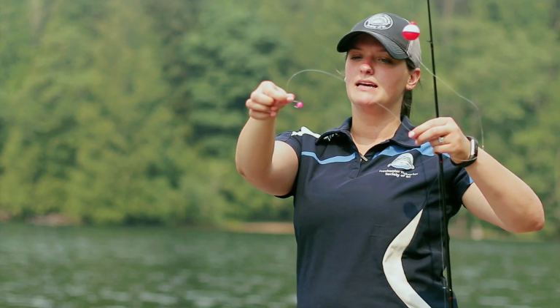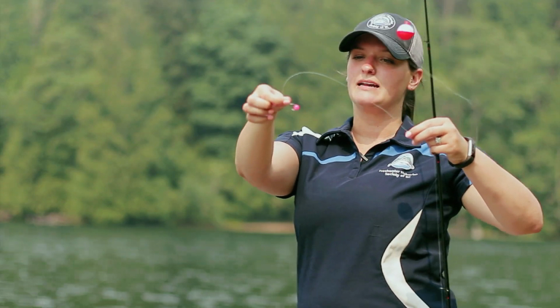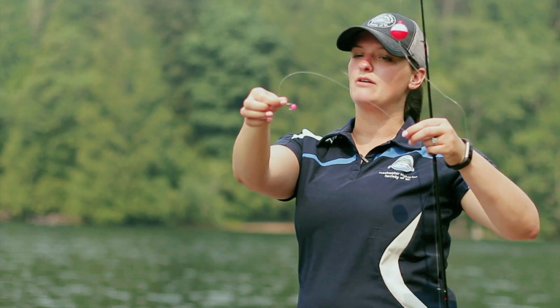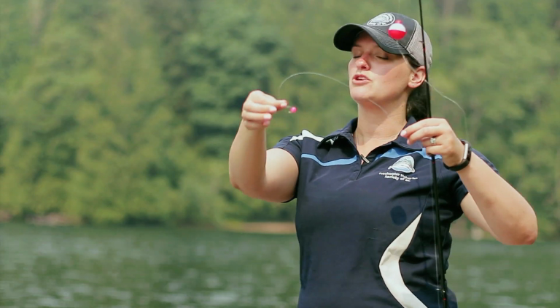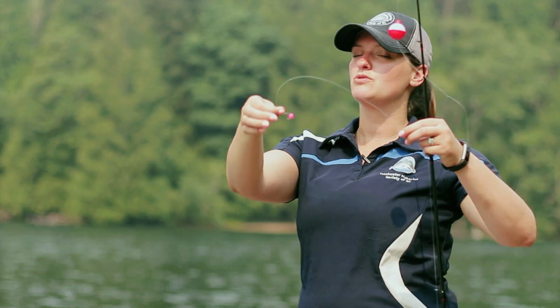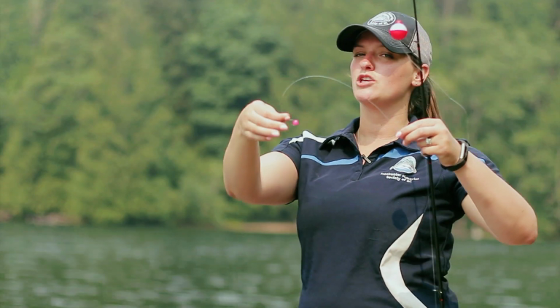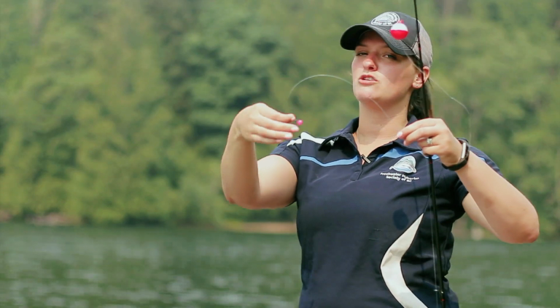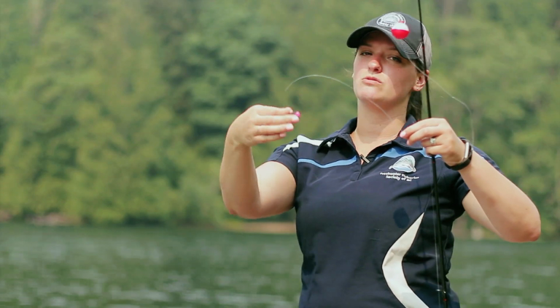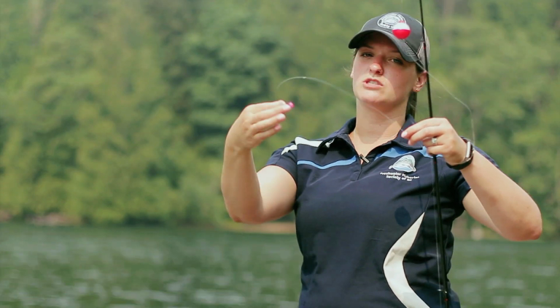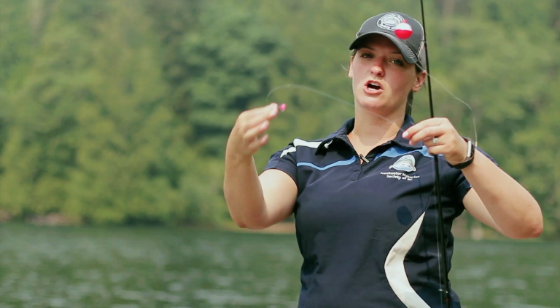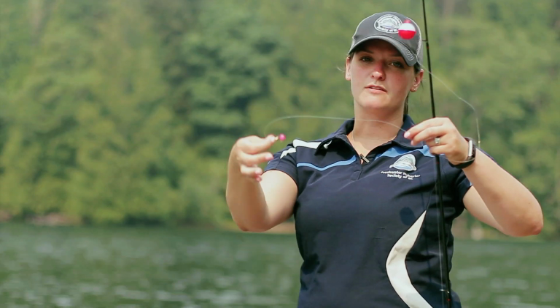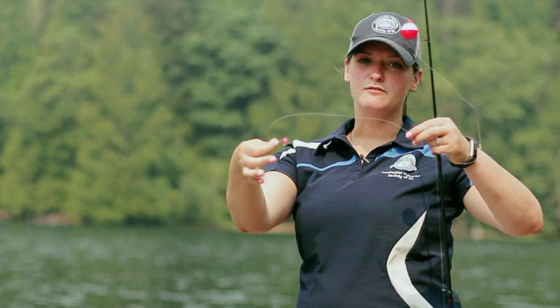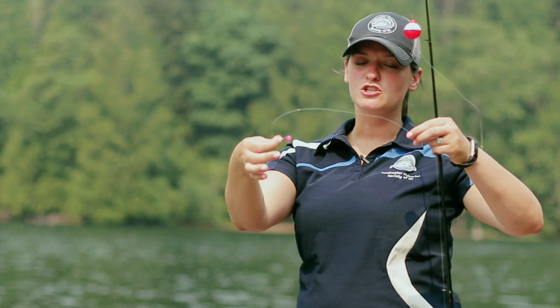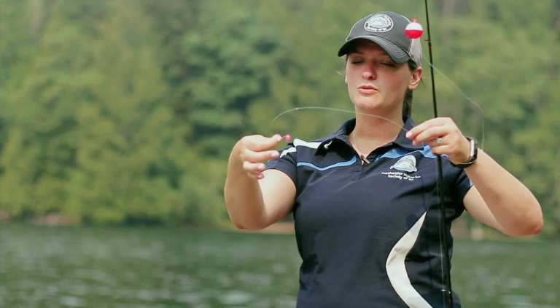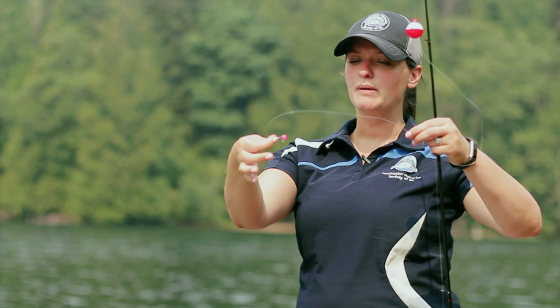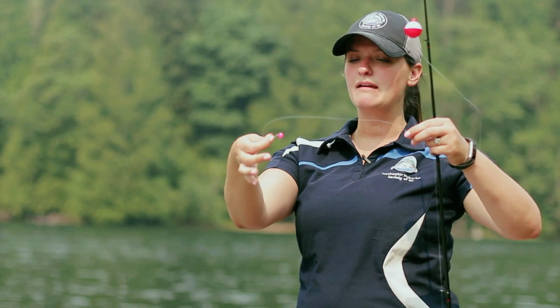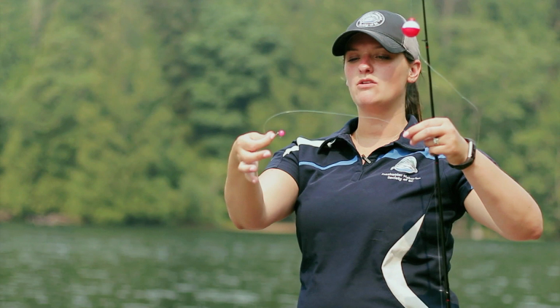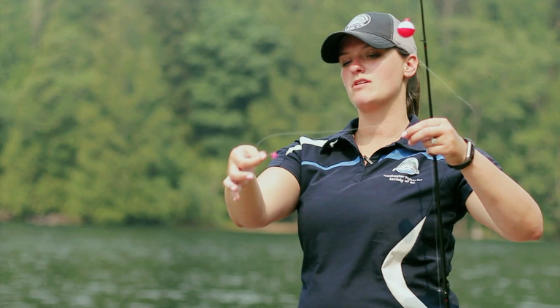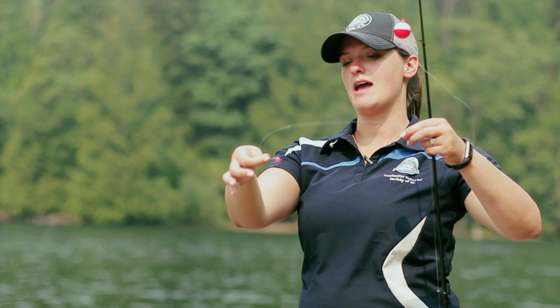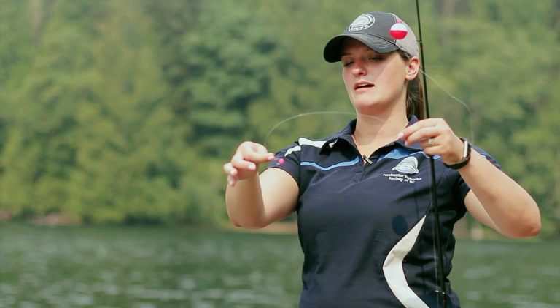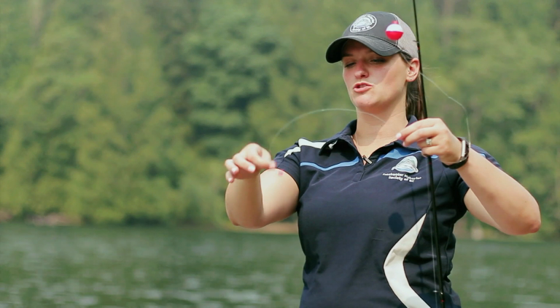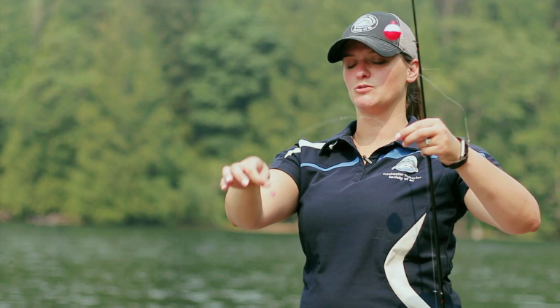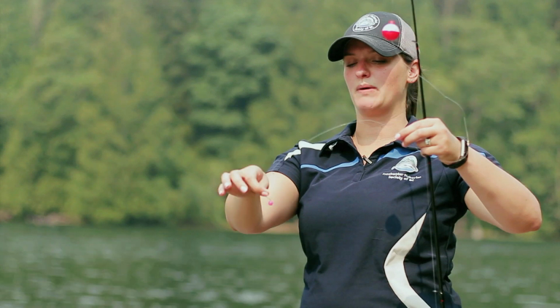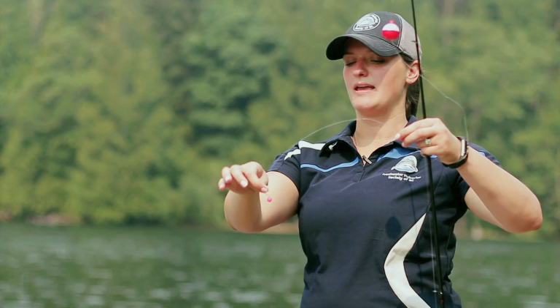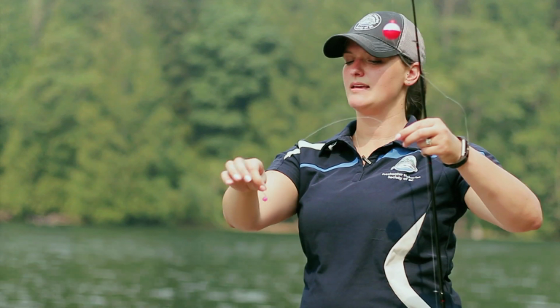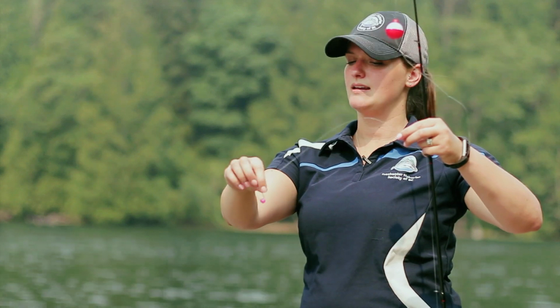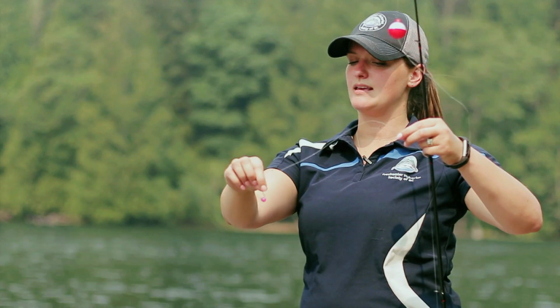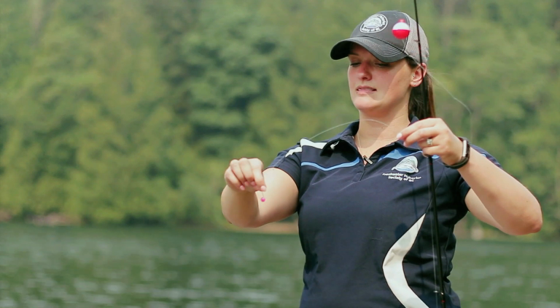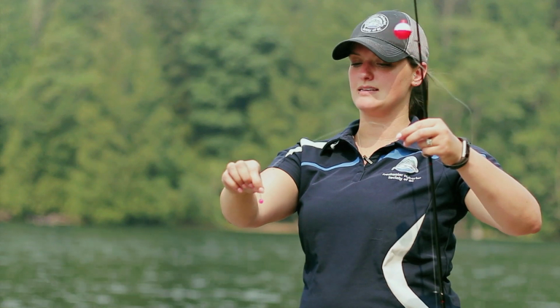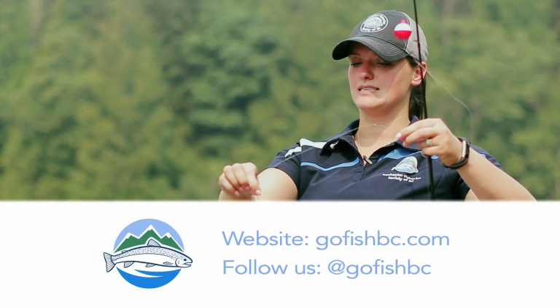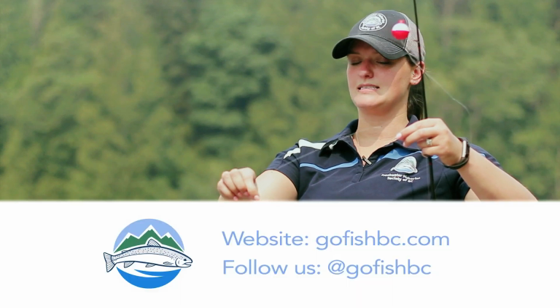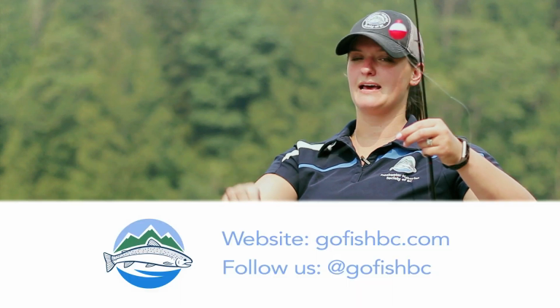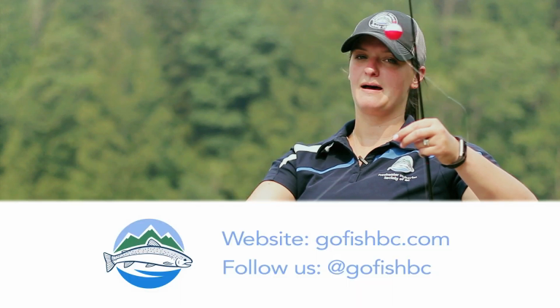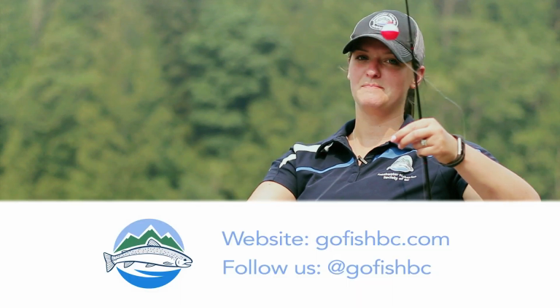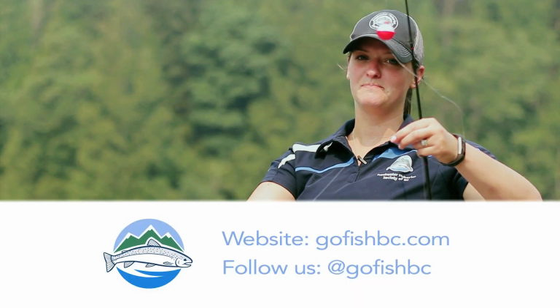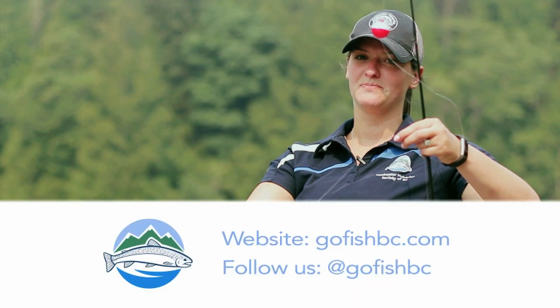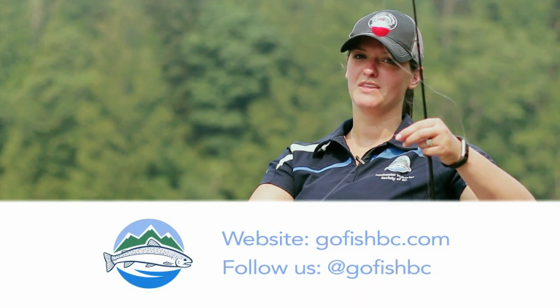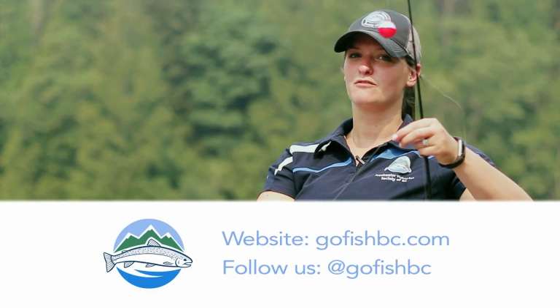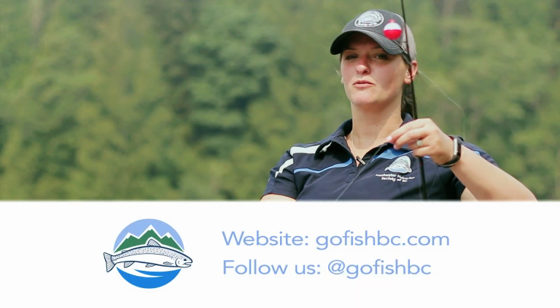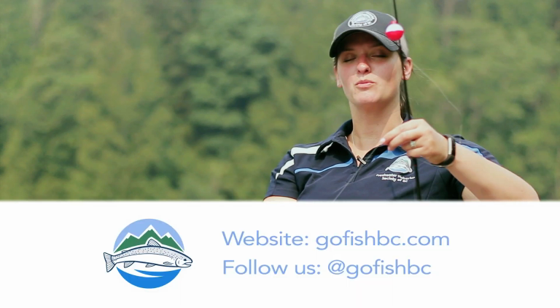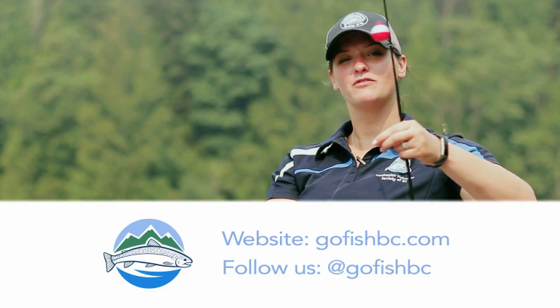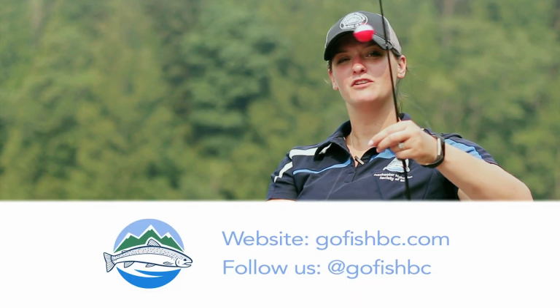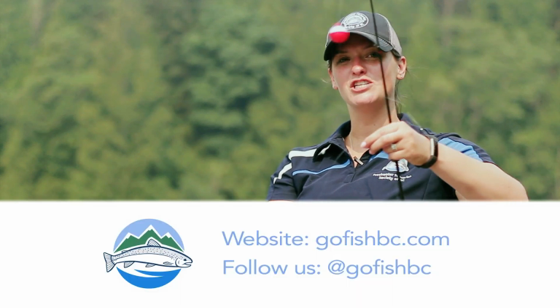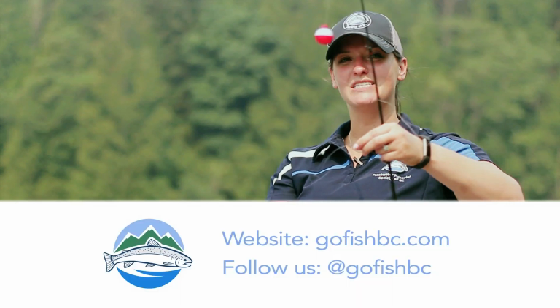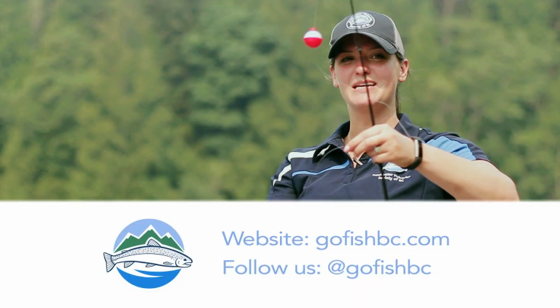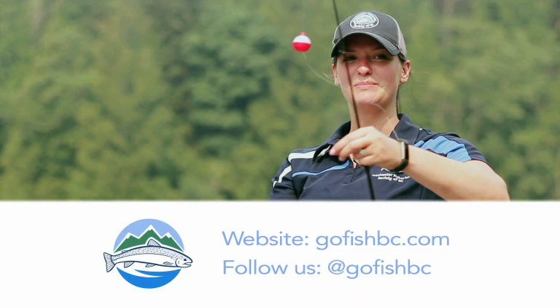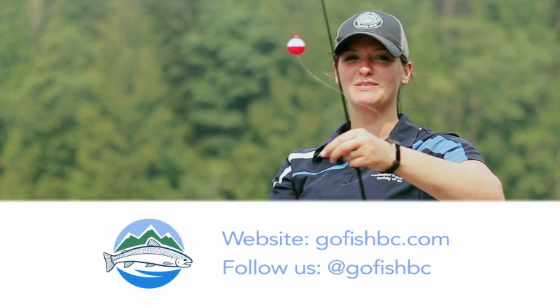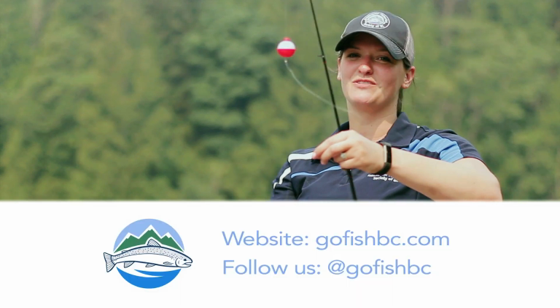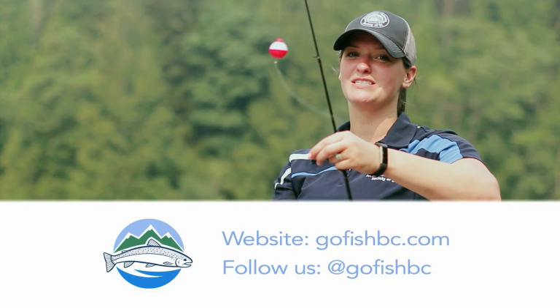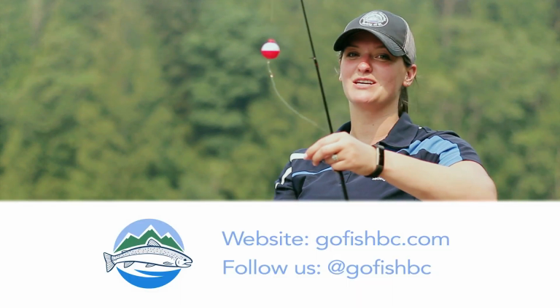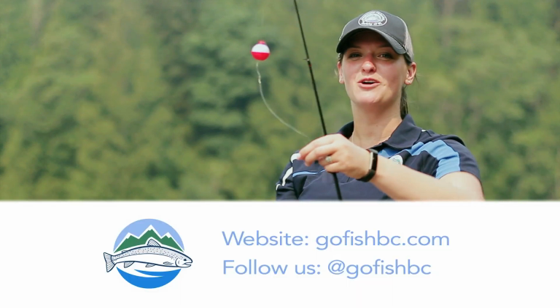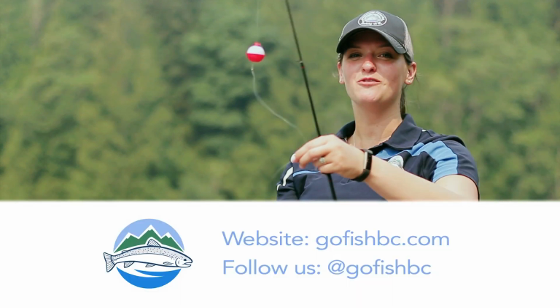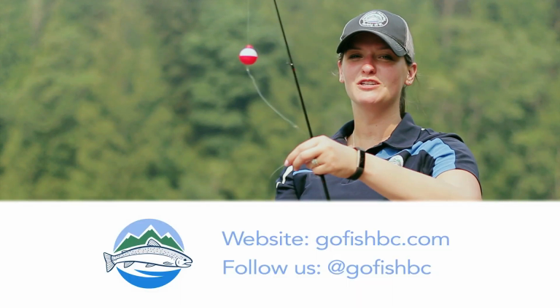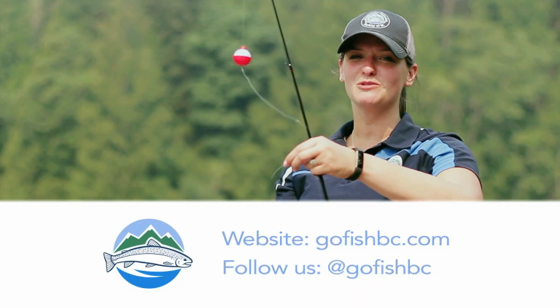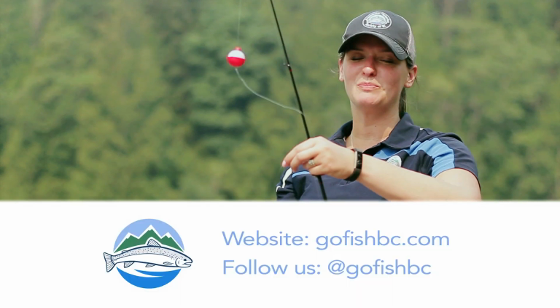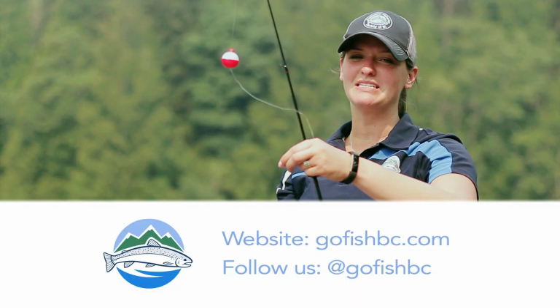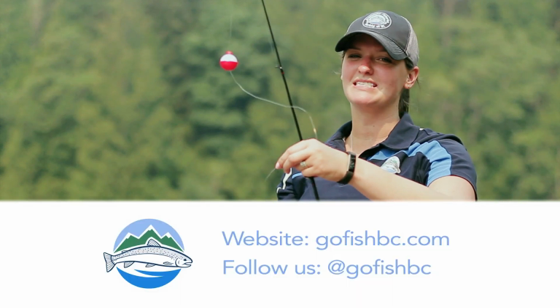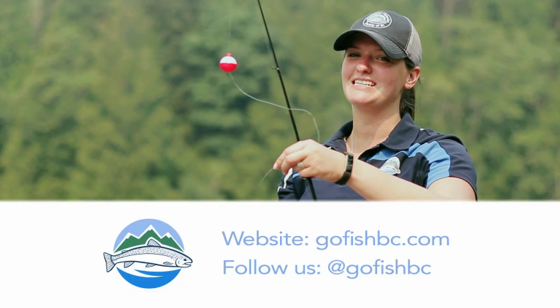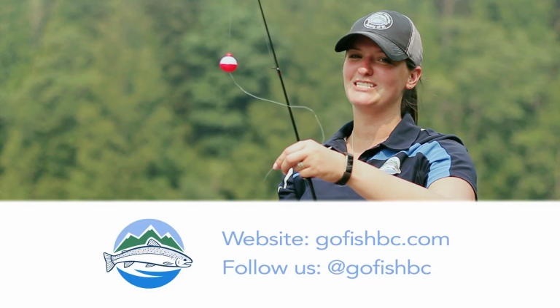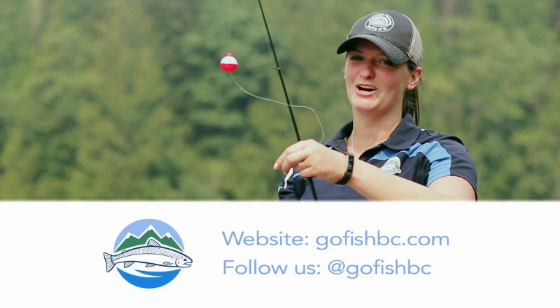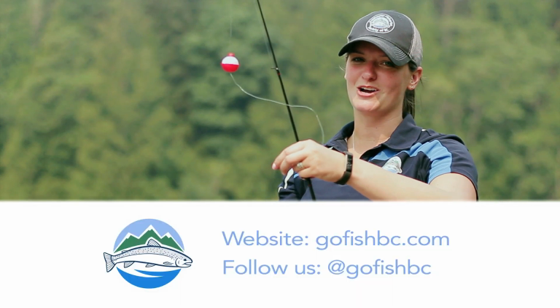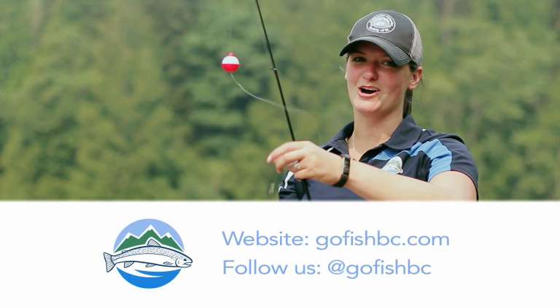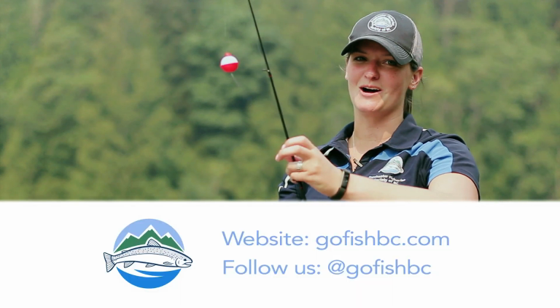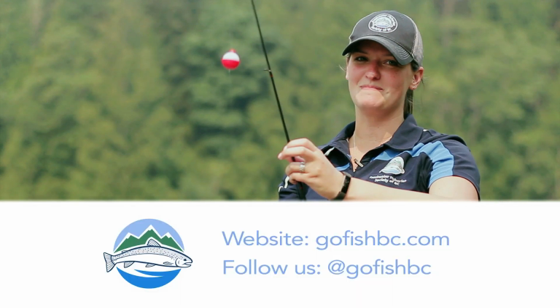You can use artificial bait or natural bait in this setup. For more fishing tips, visit GoFishBC.com.